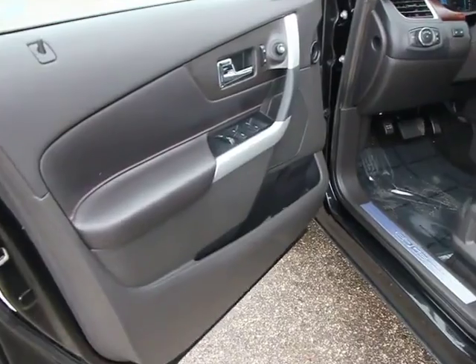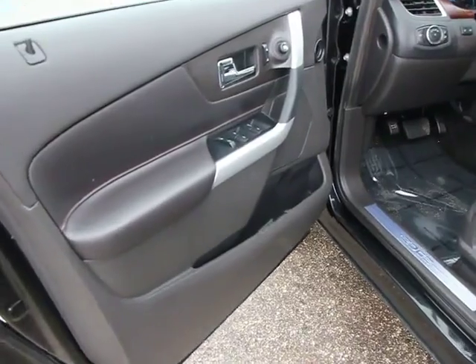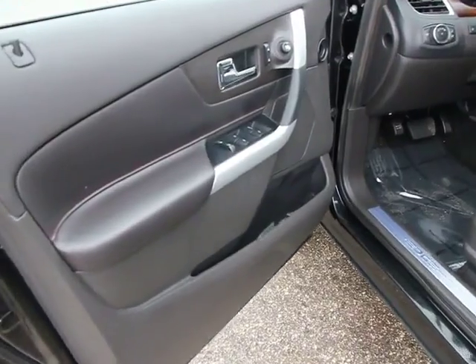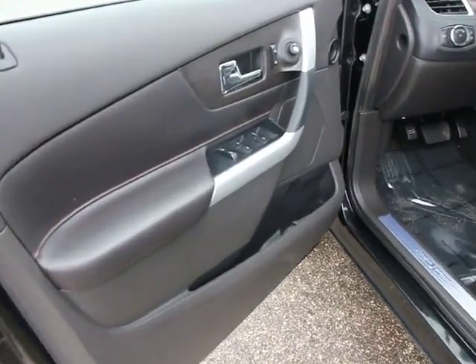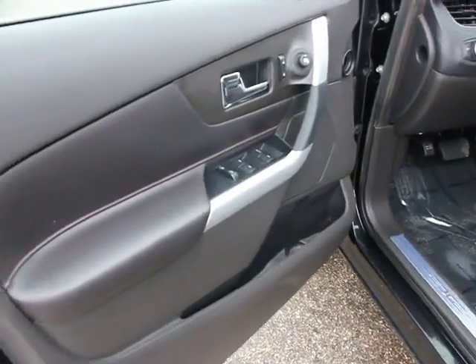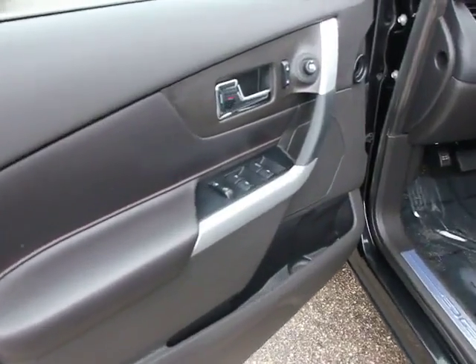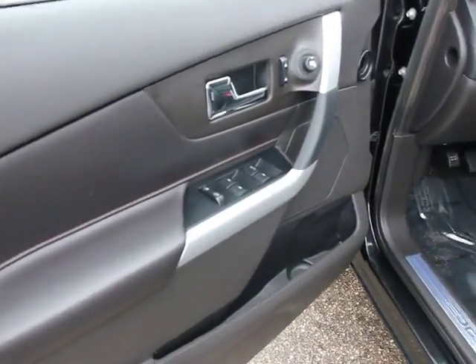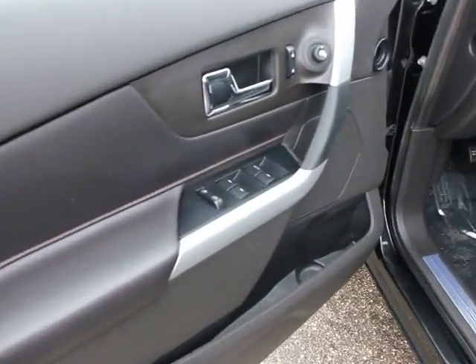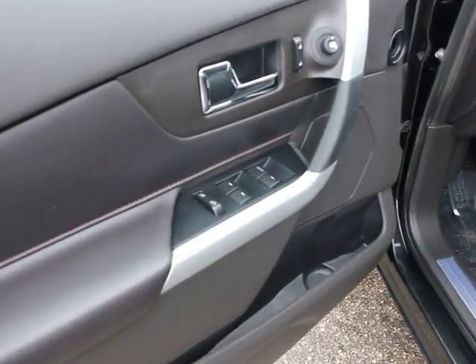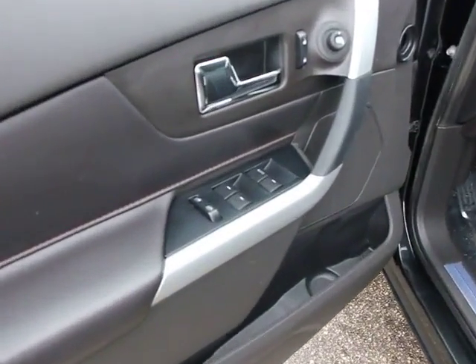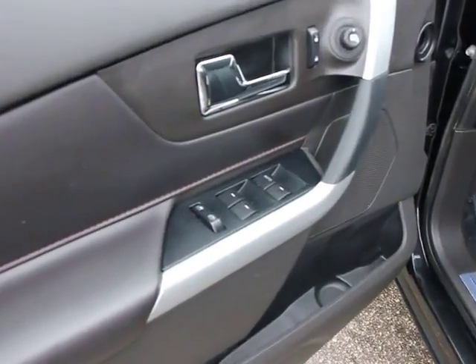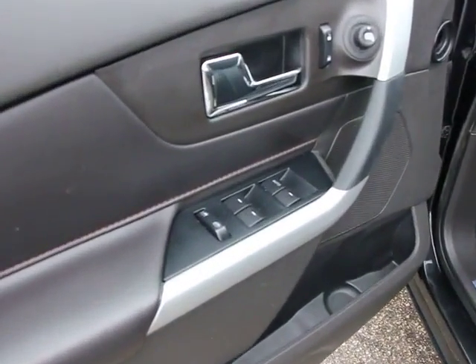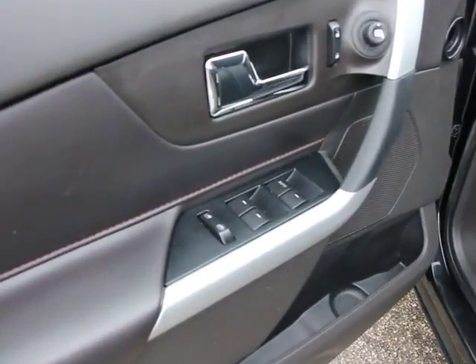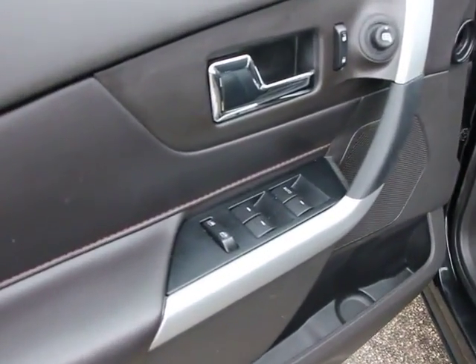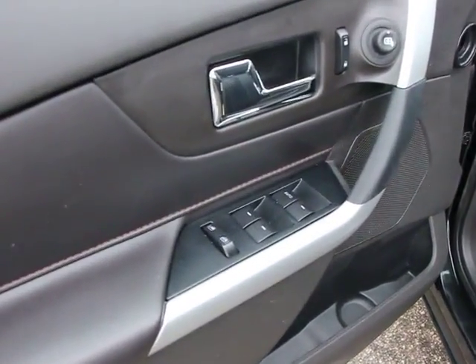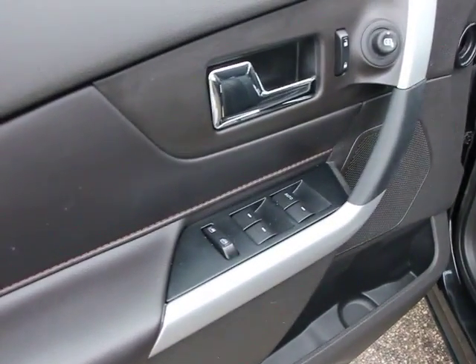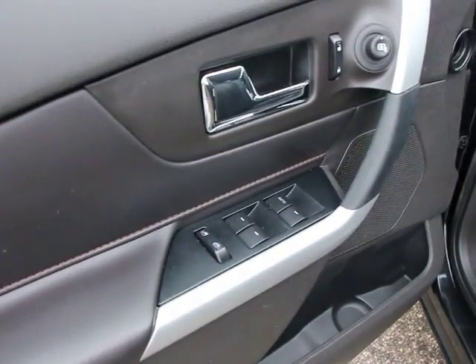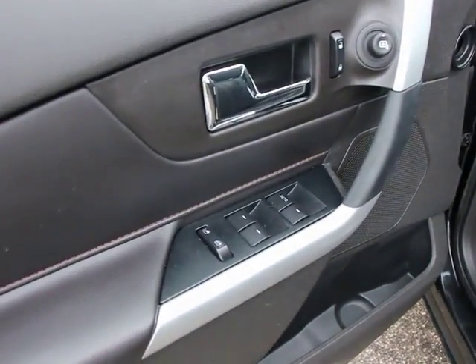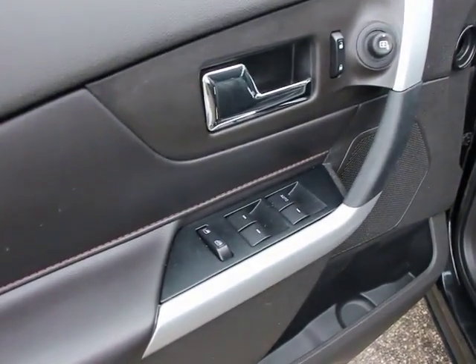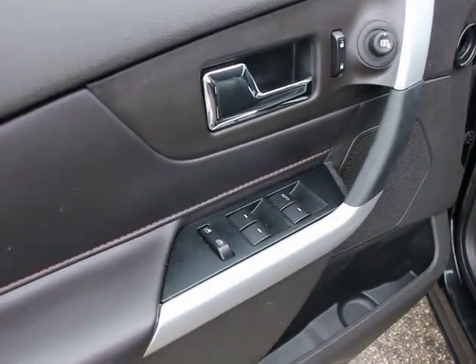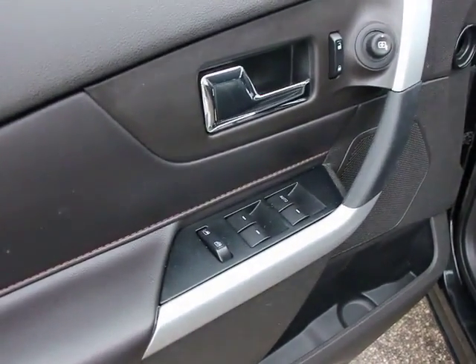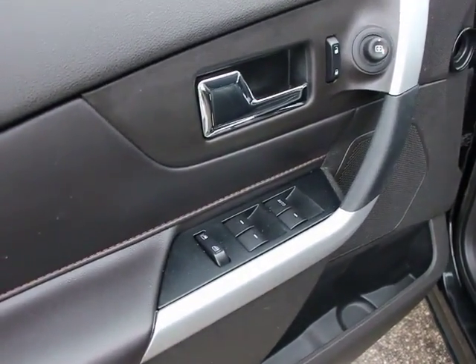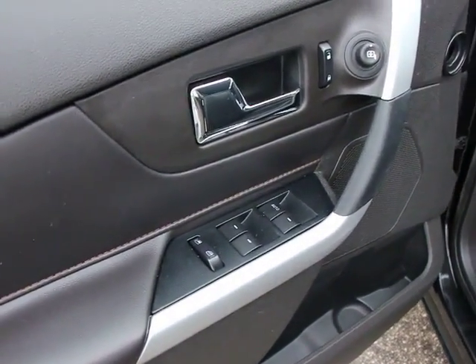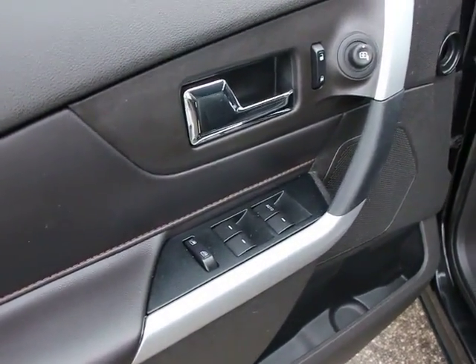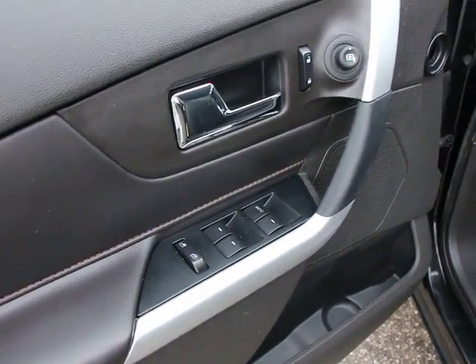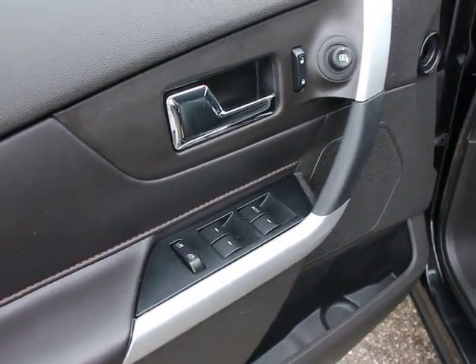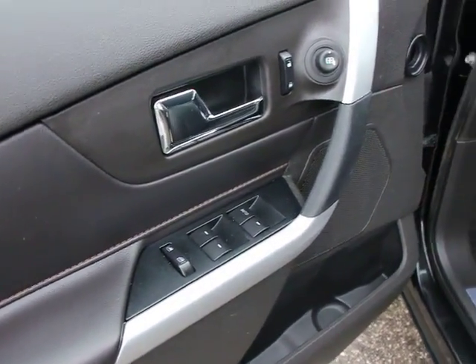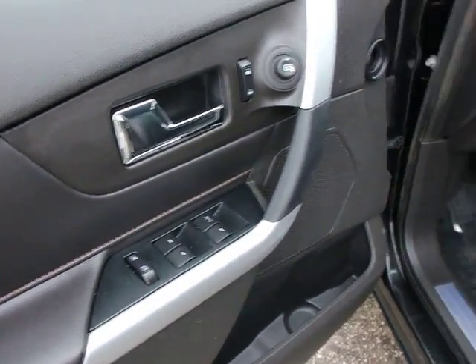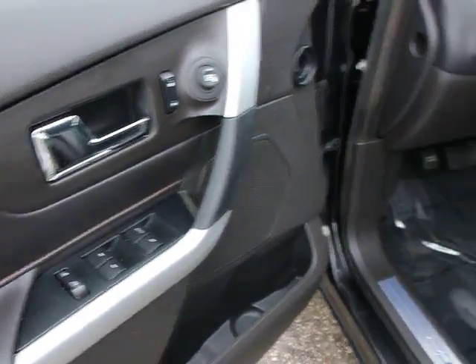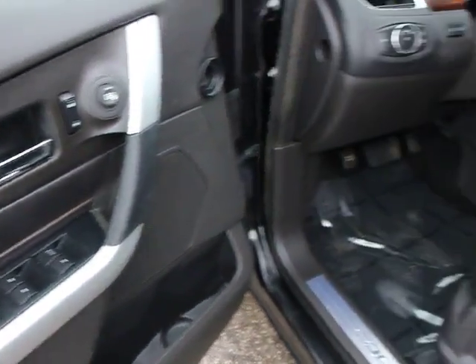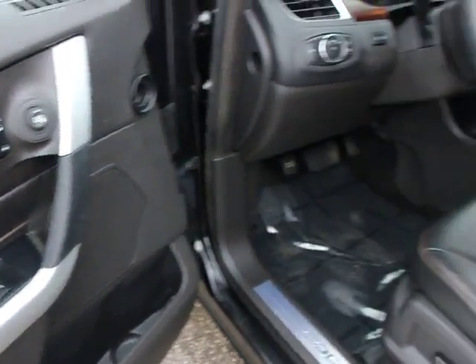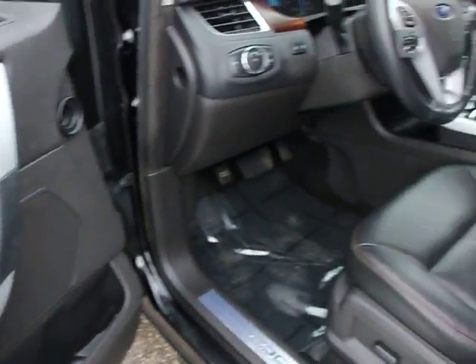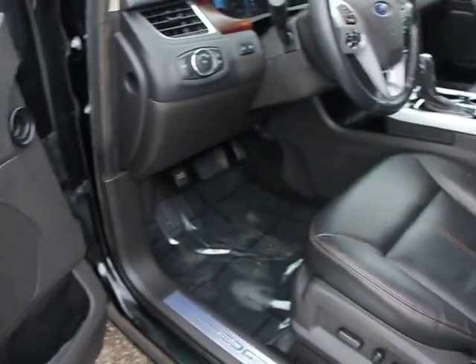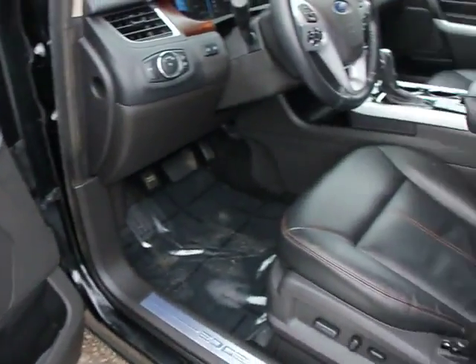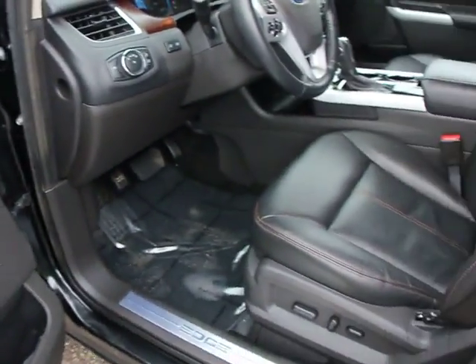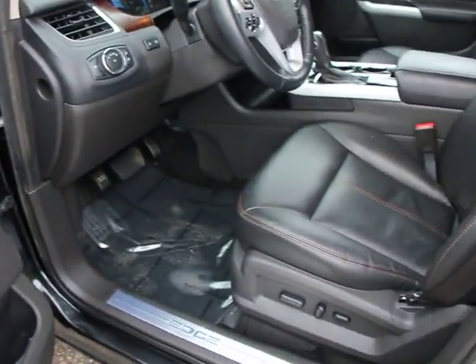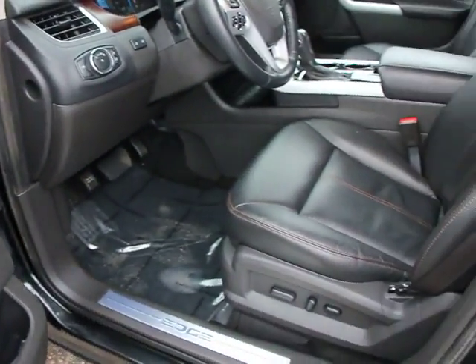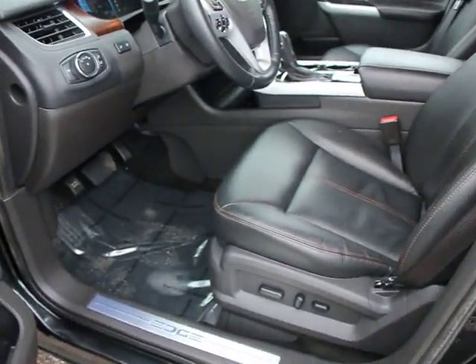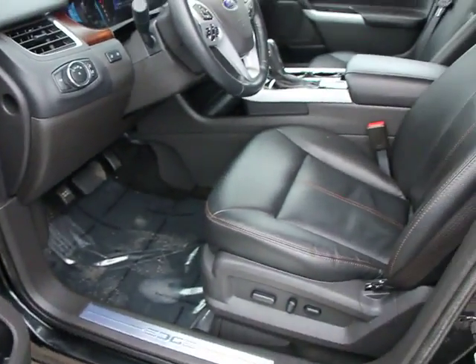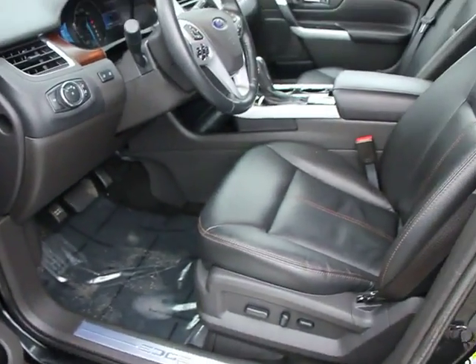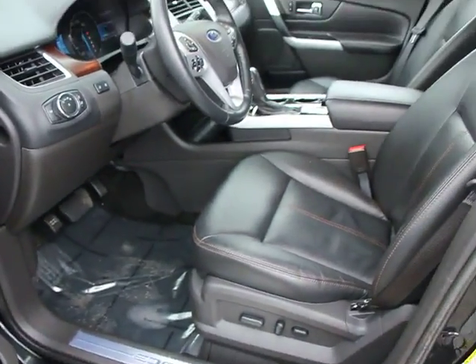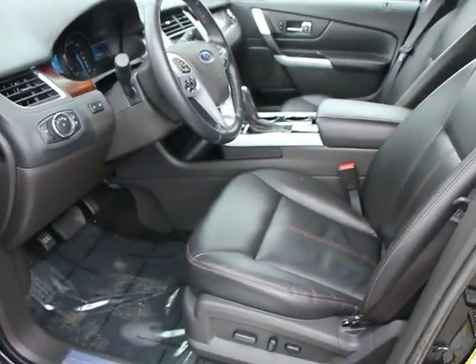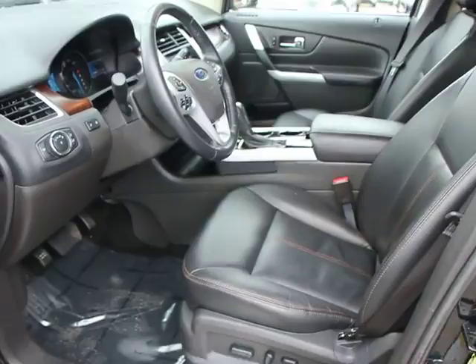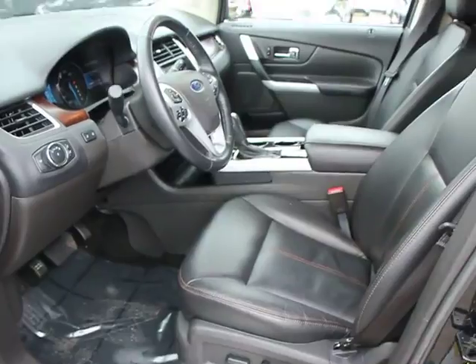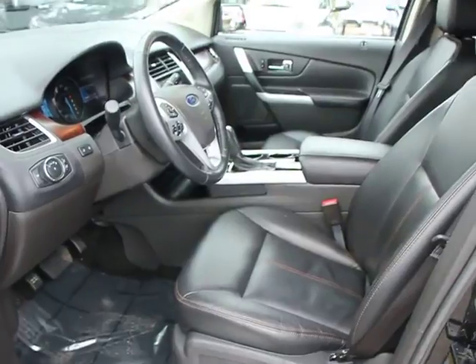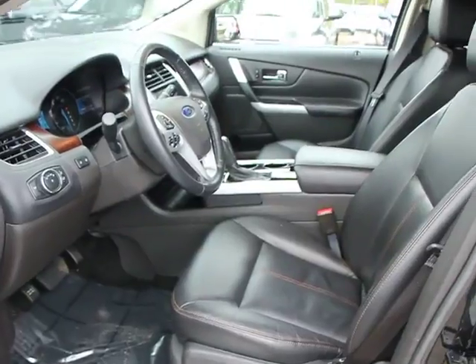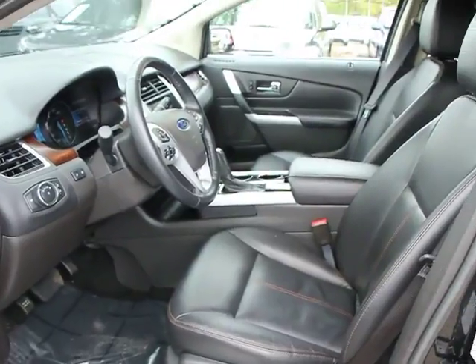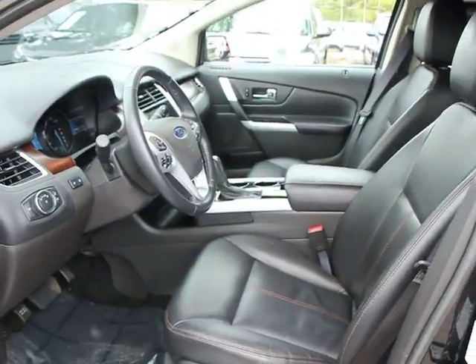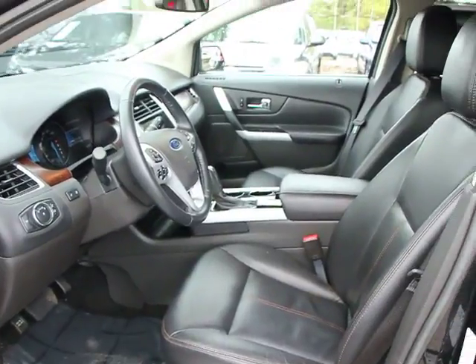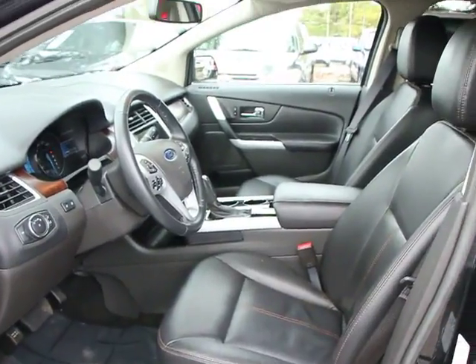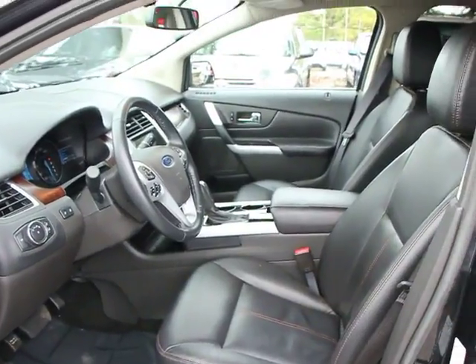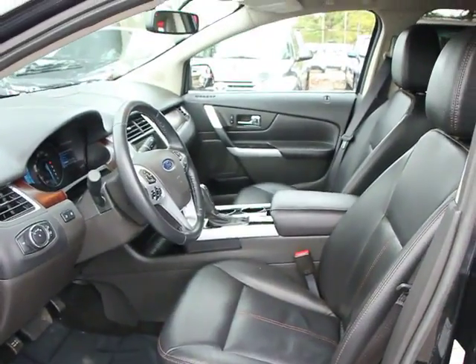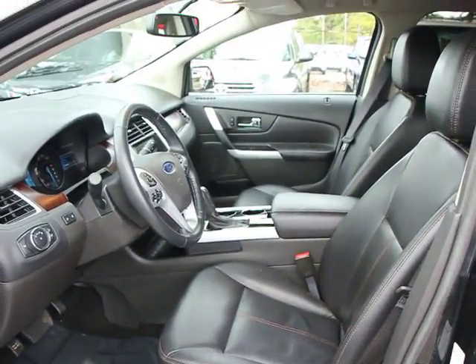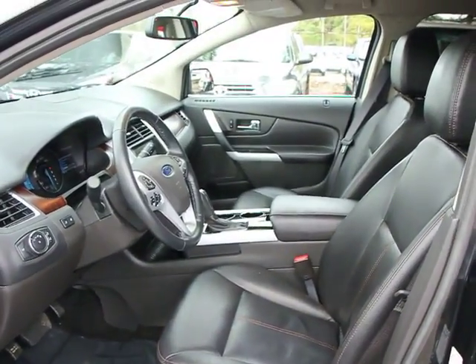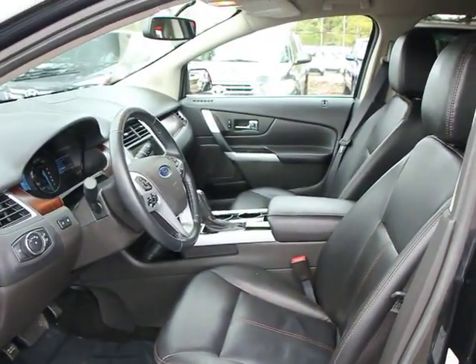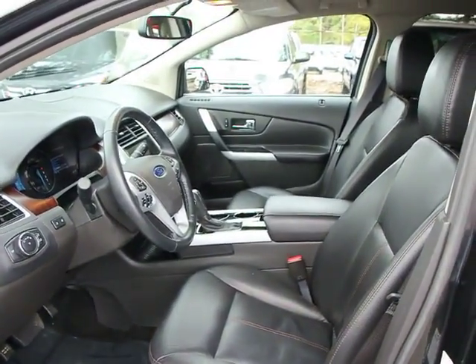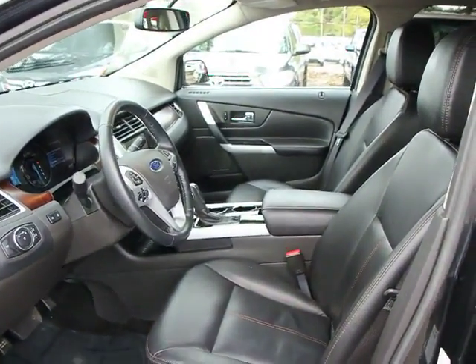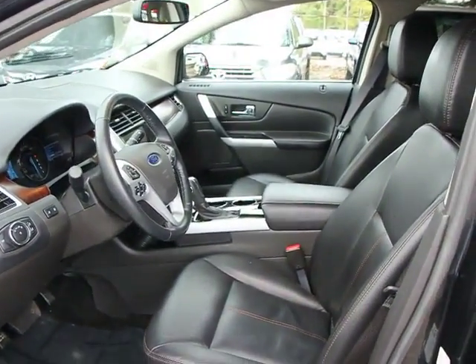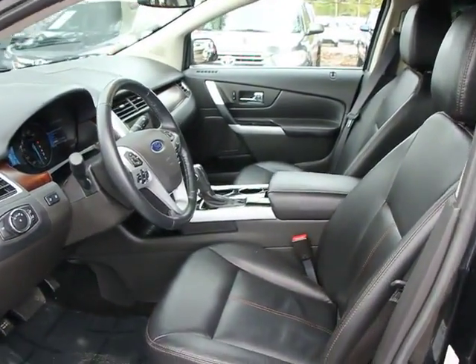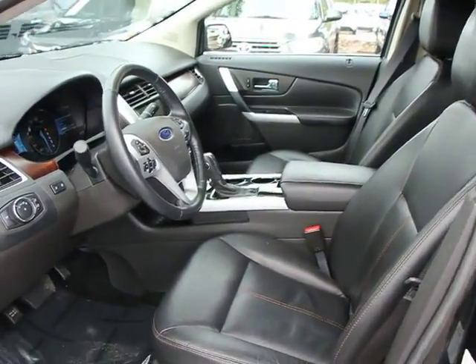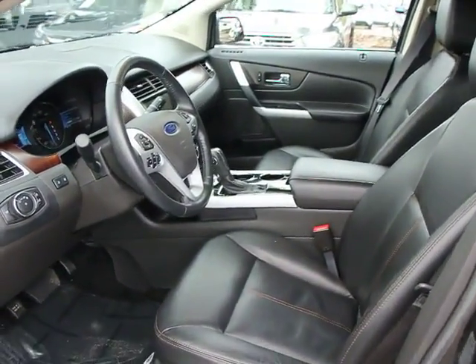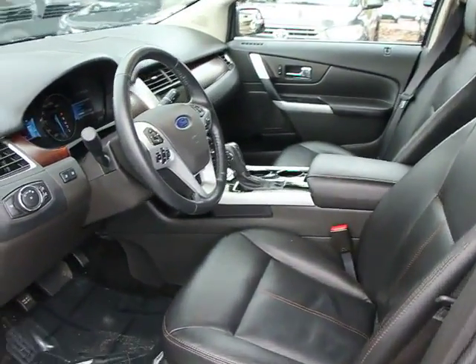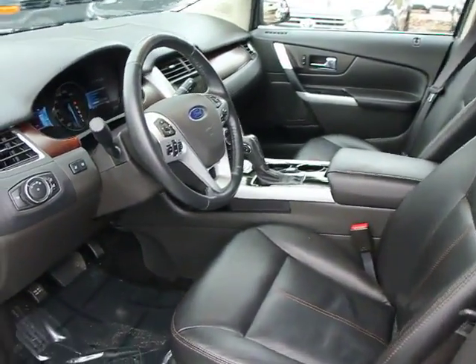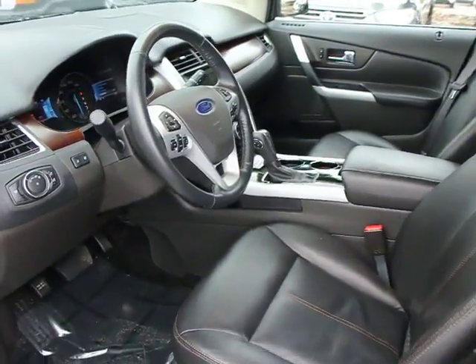This vehicle is Carfax certified, one owner, and qualifies for Carfax's buyback guarantee. Your new ride is just a phone call away.